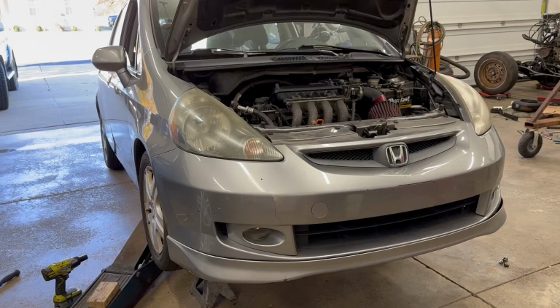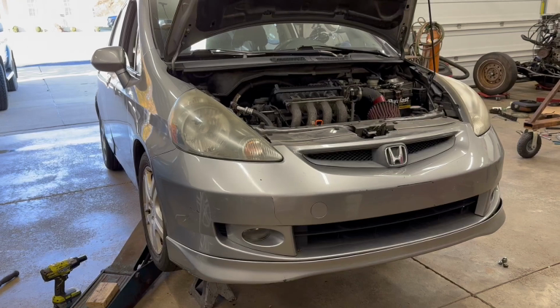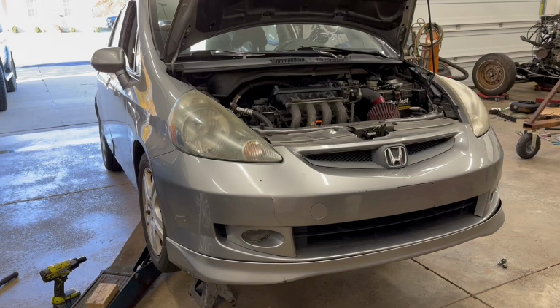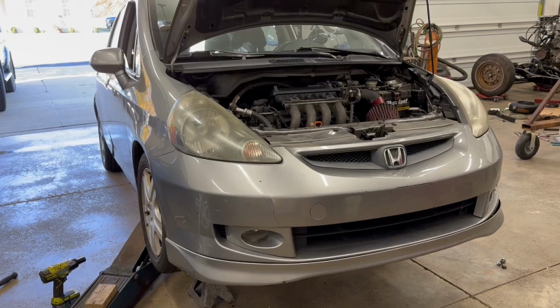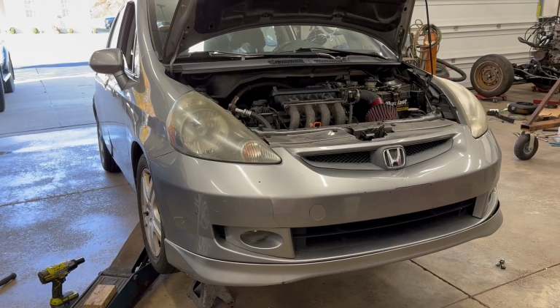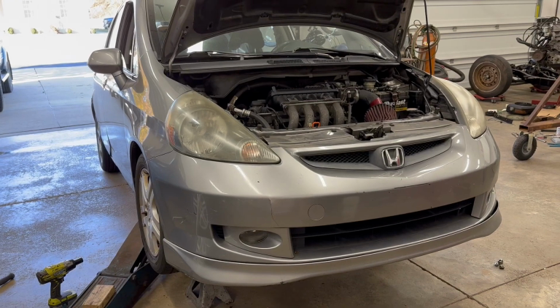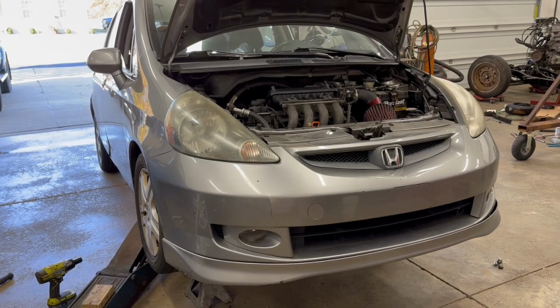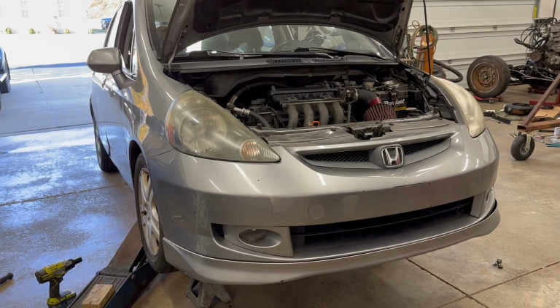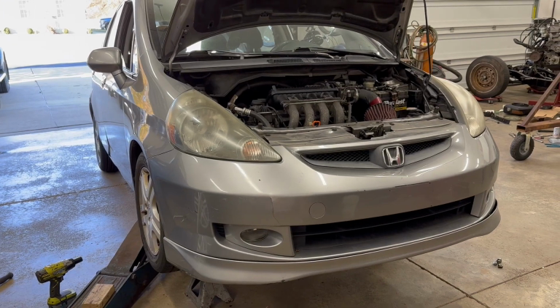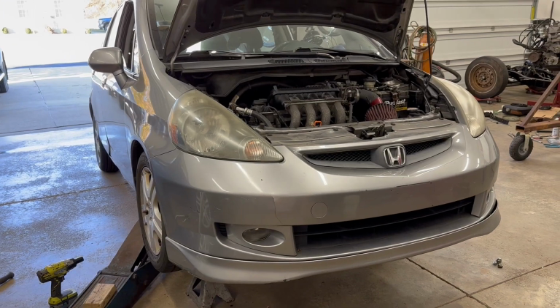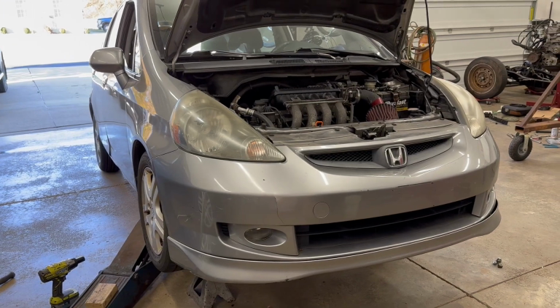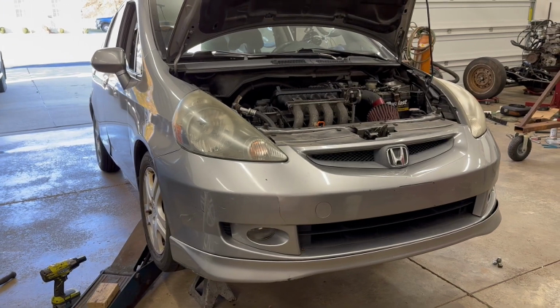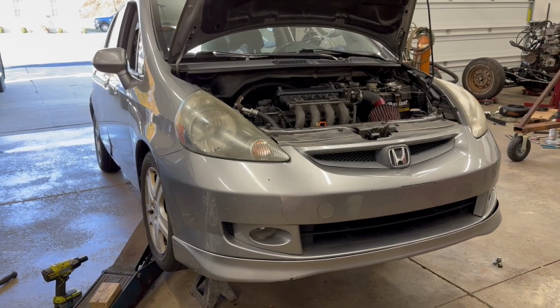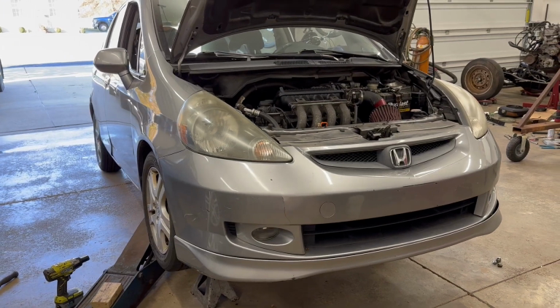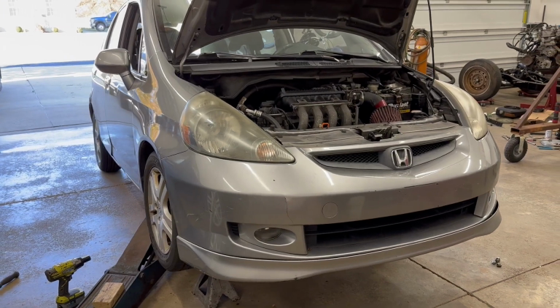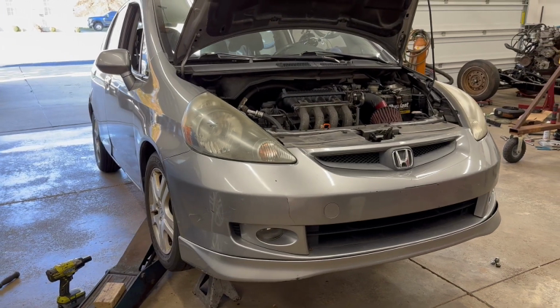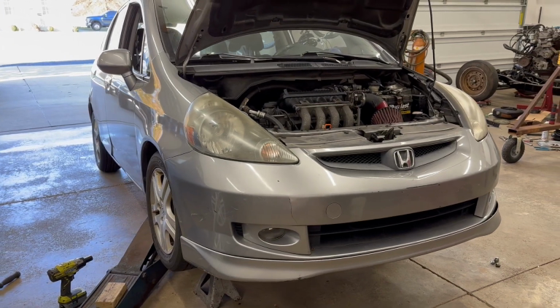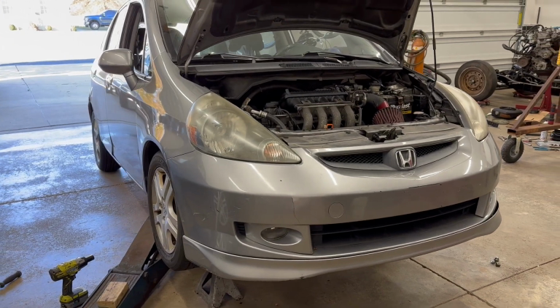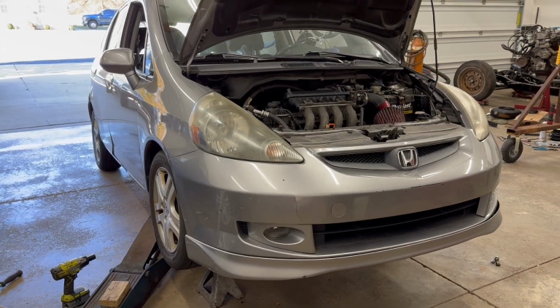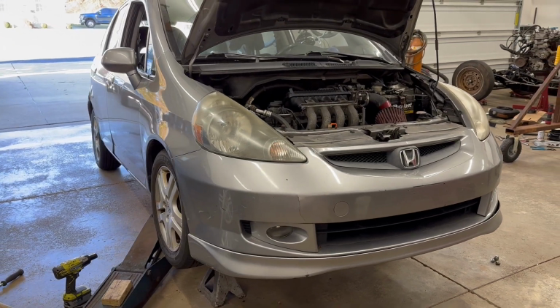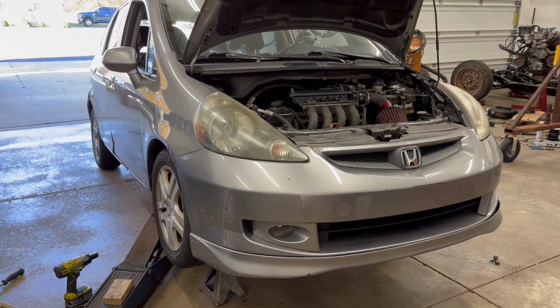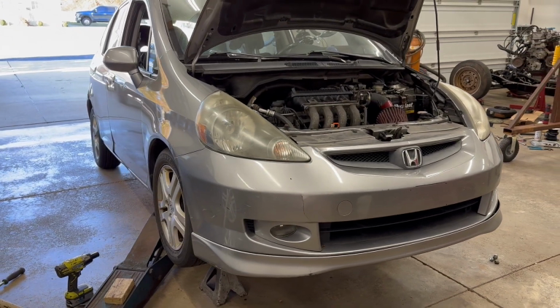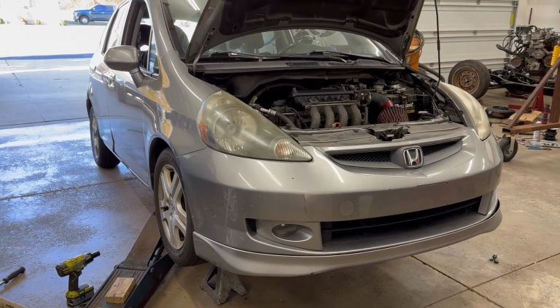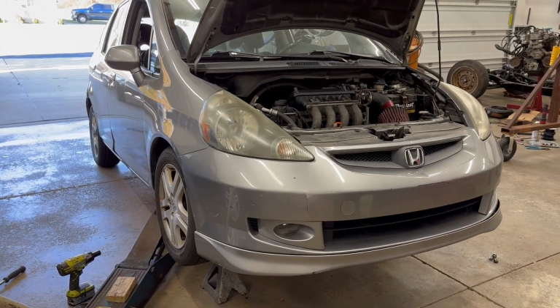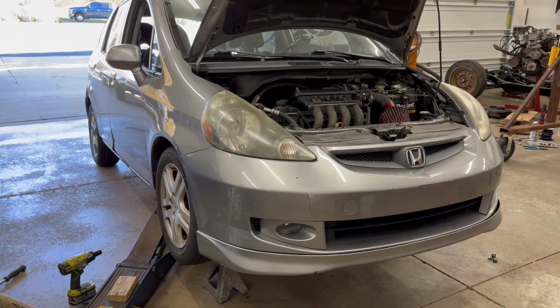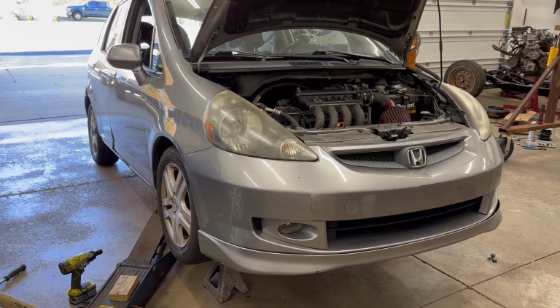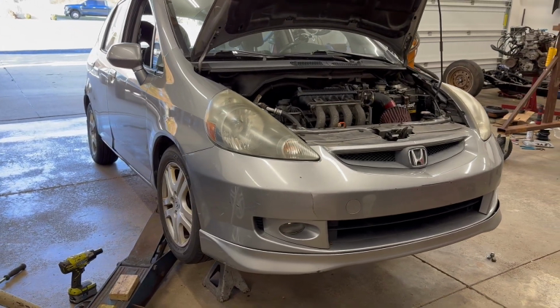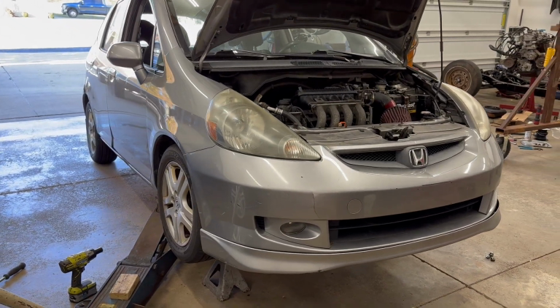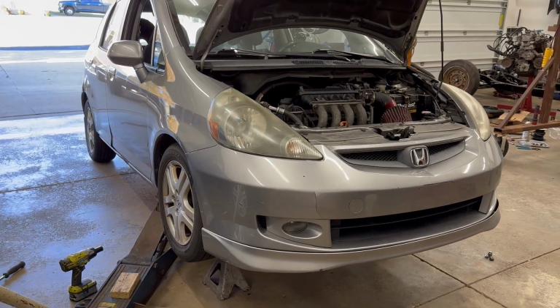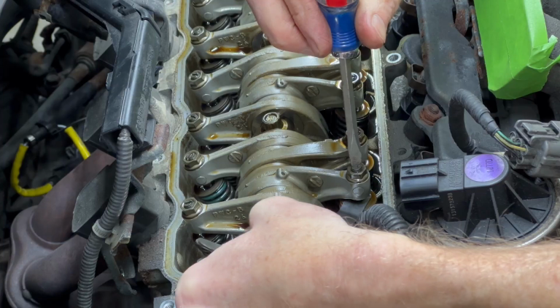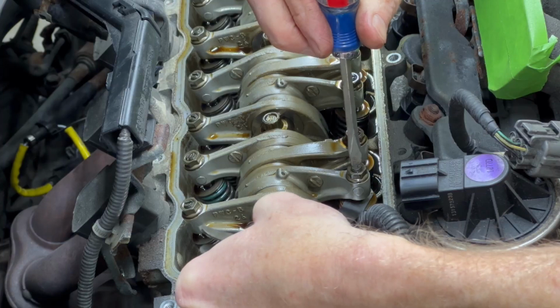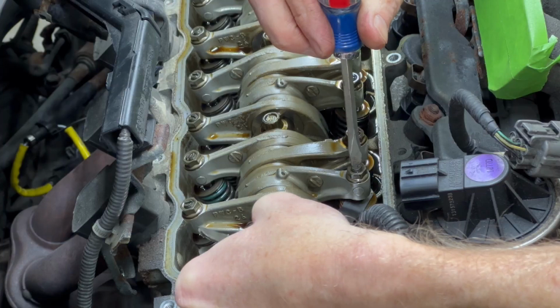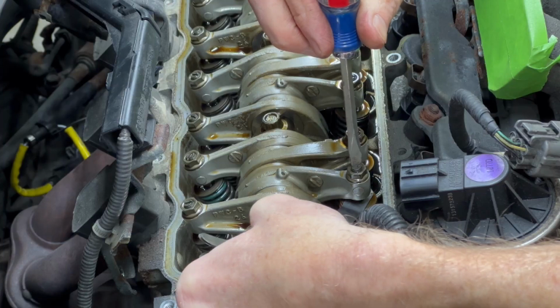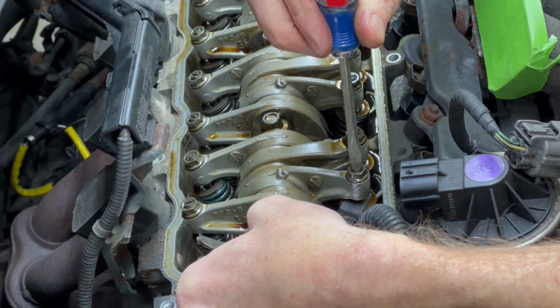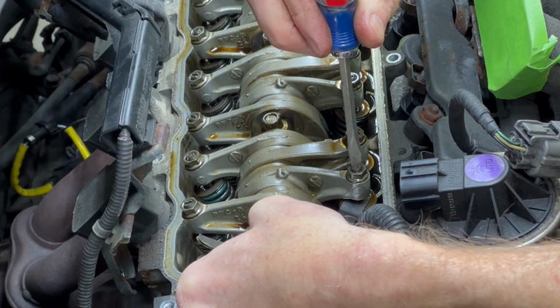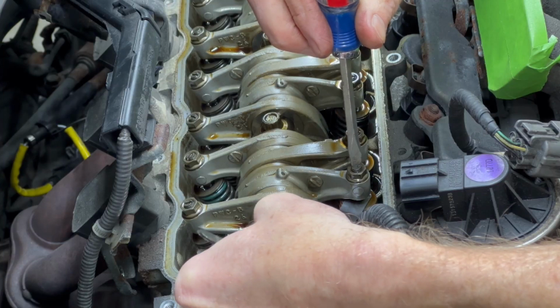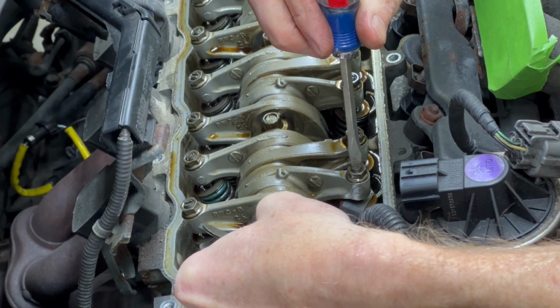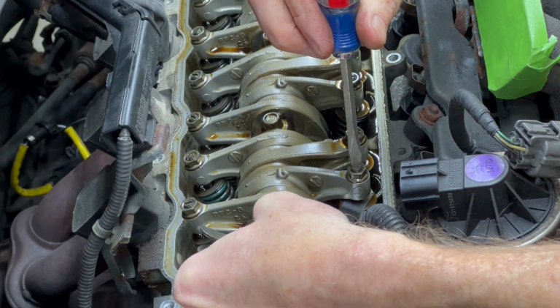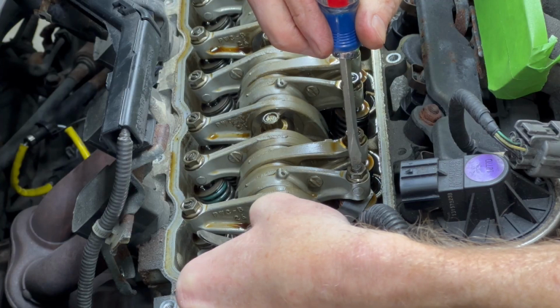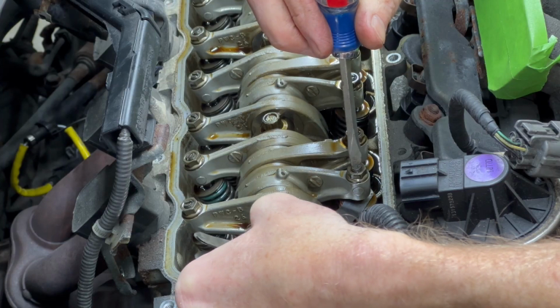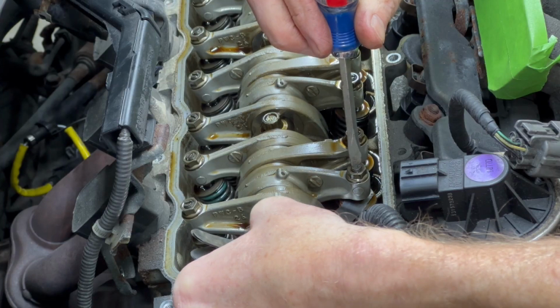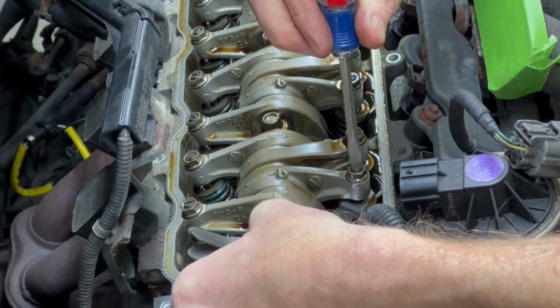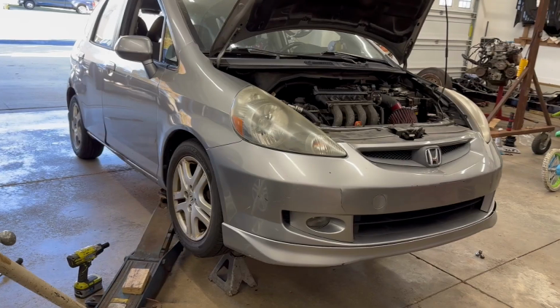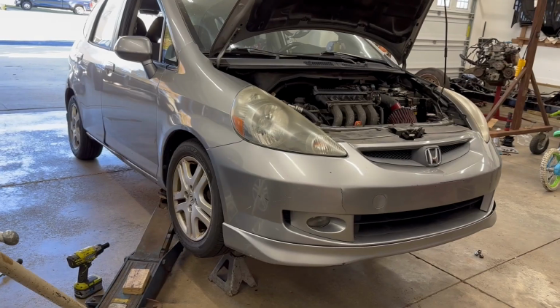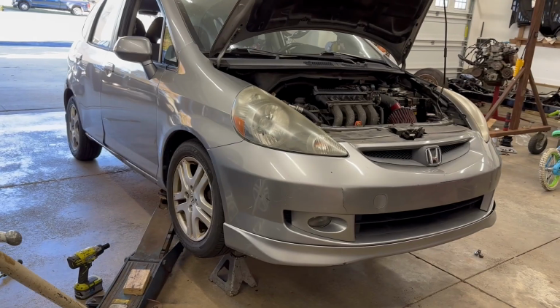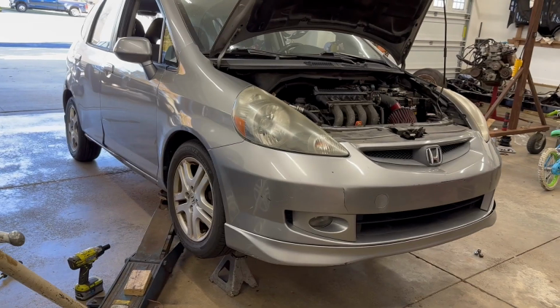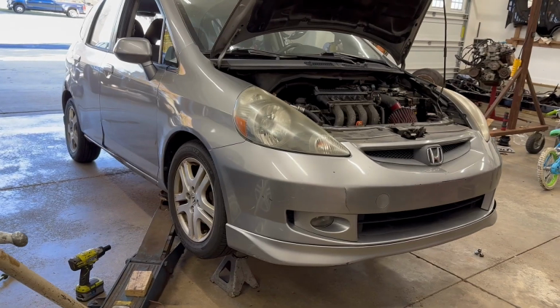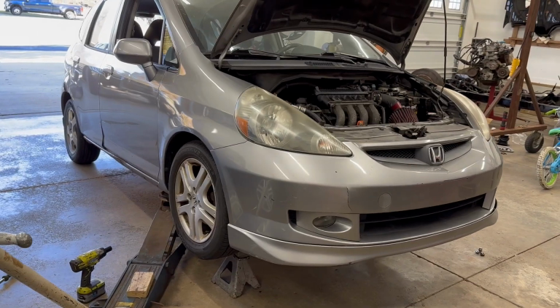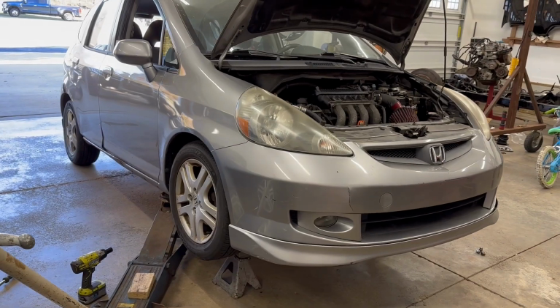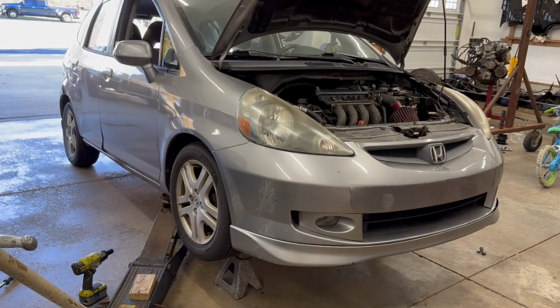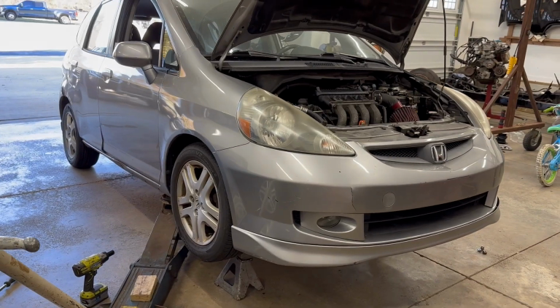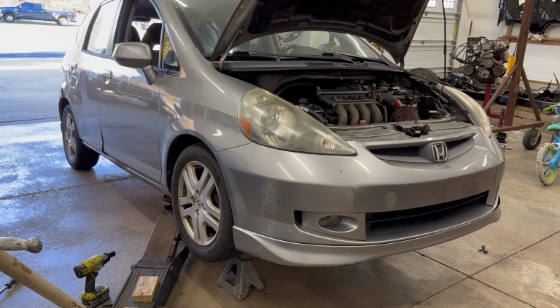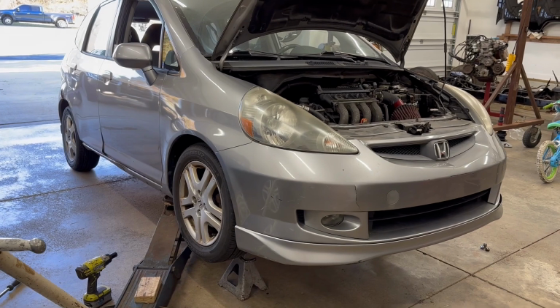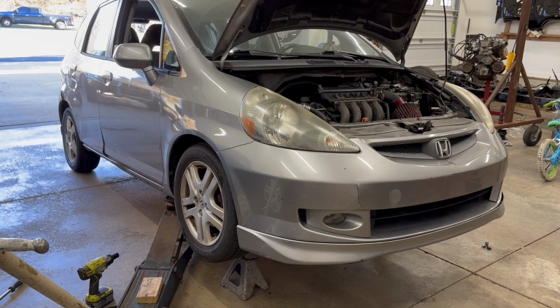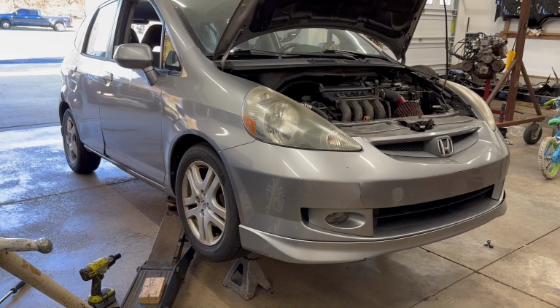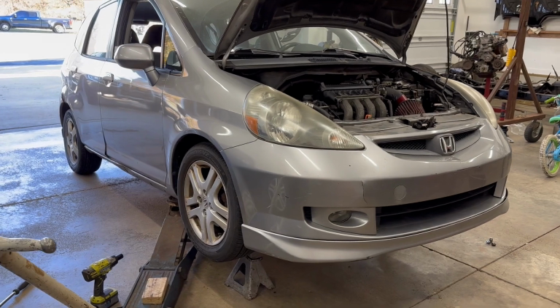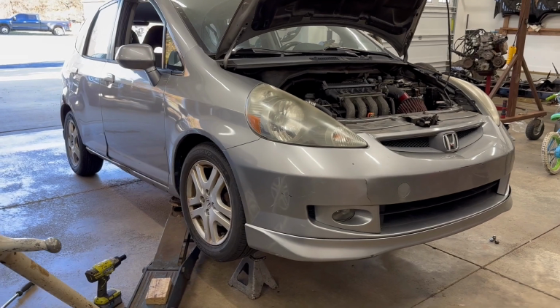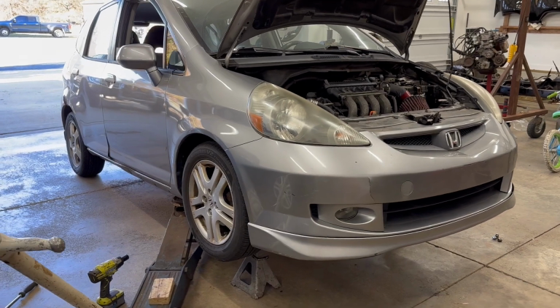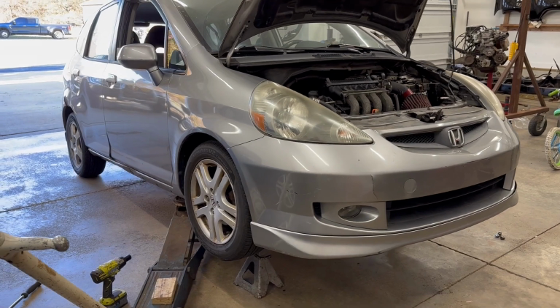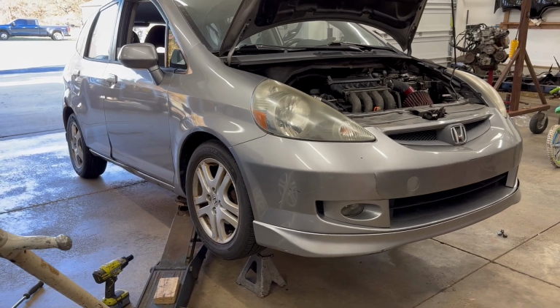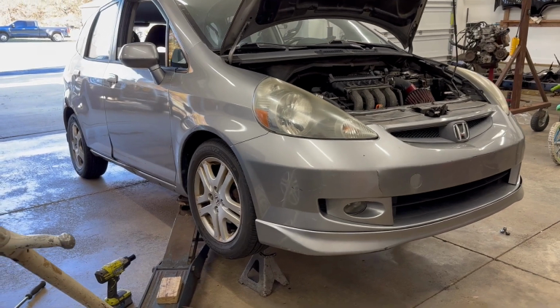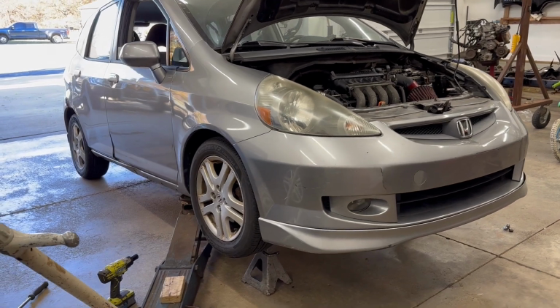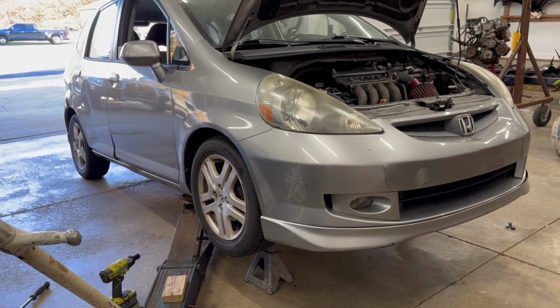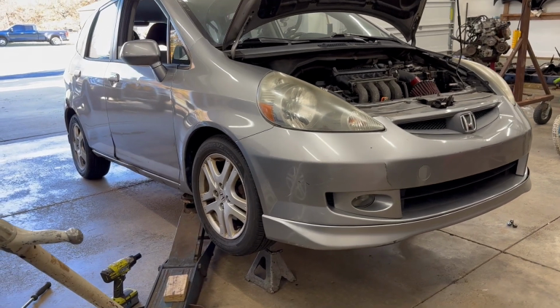Welcome back to the 6th Gear Garage. Today I'll show how to adjust the valves on my 2007 Honda Fit.